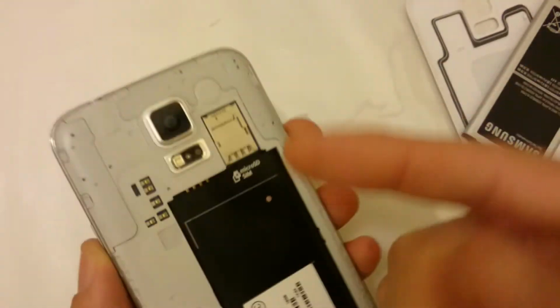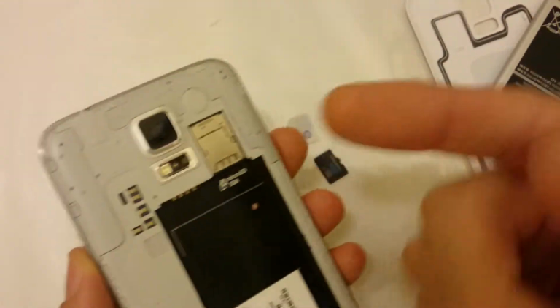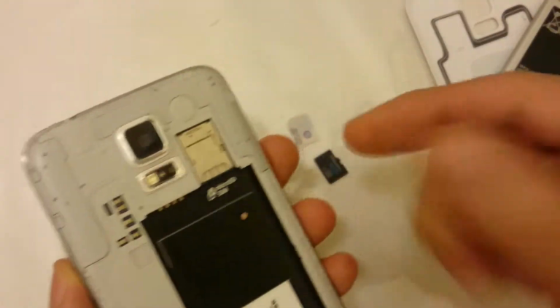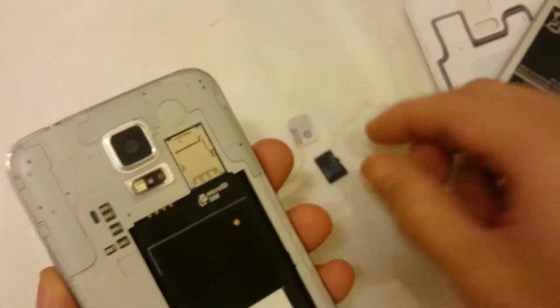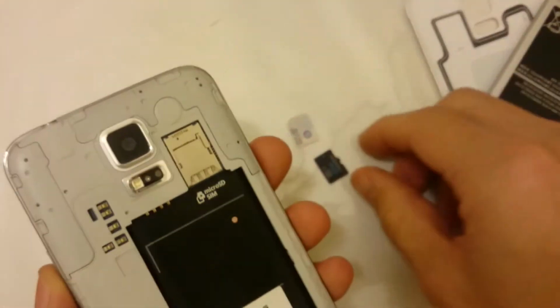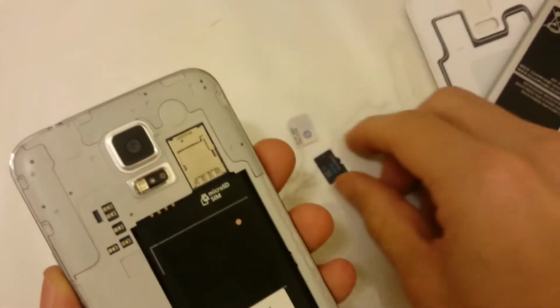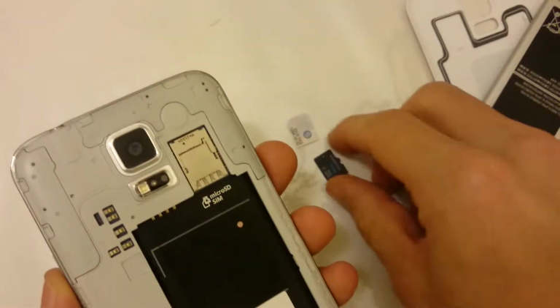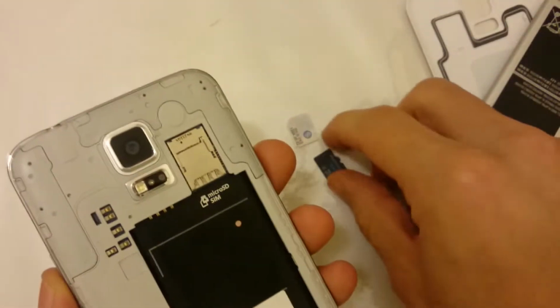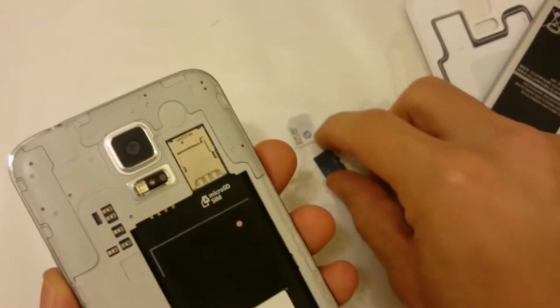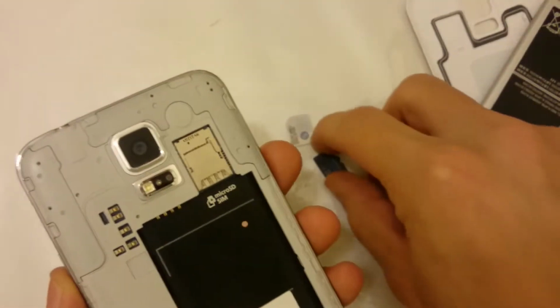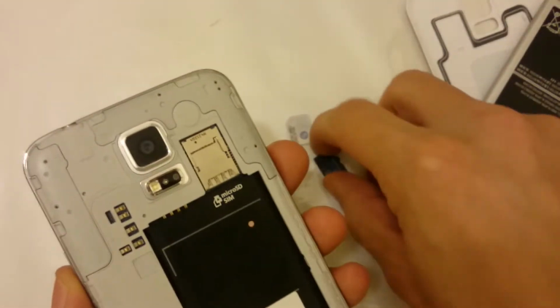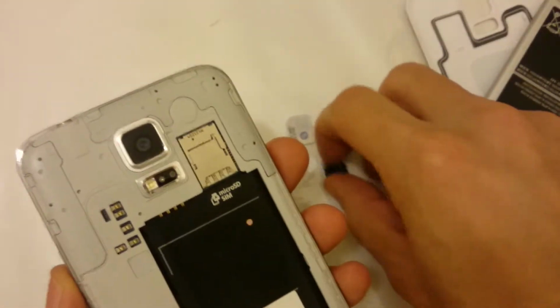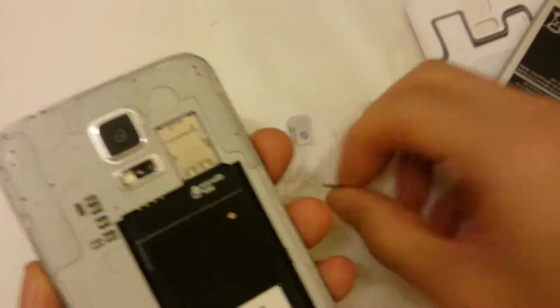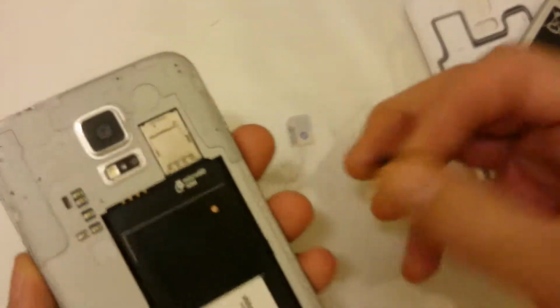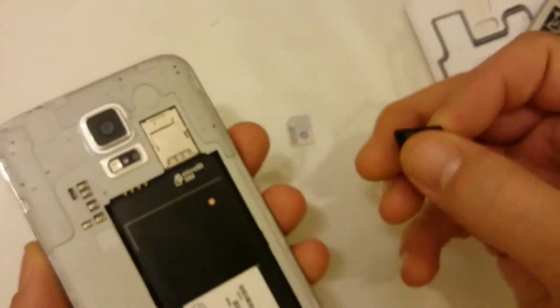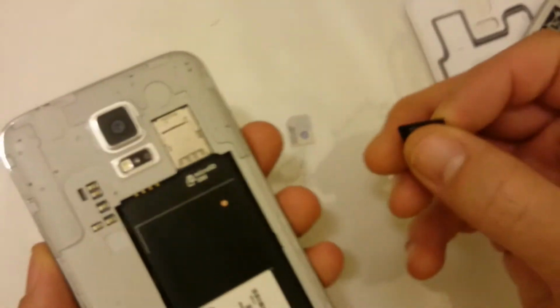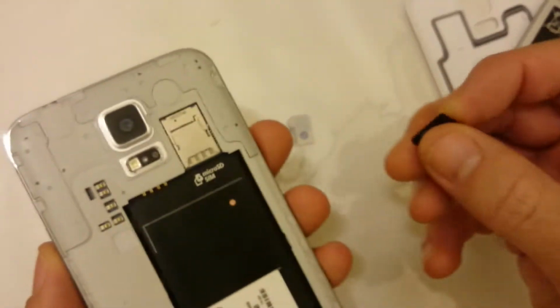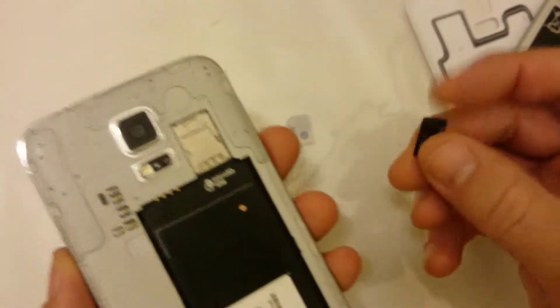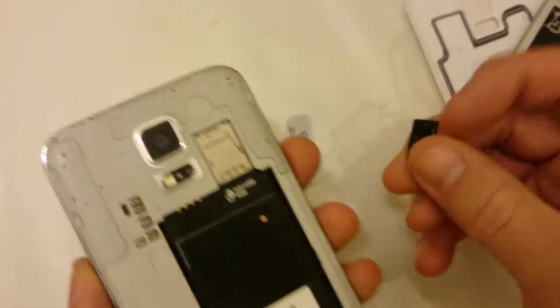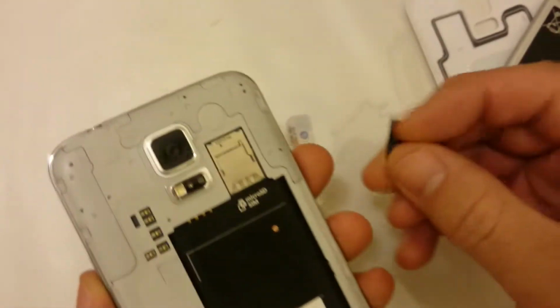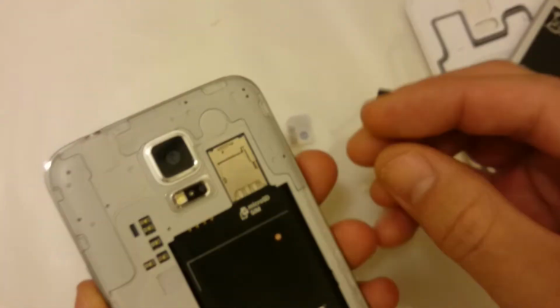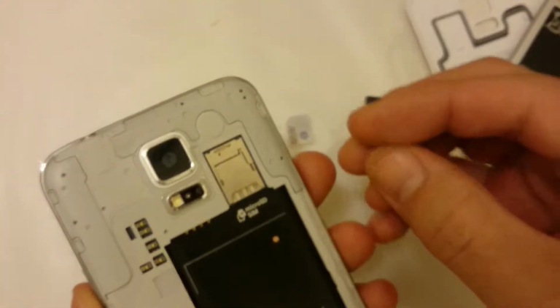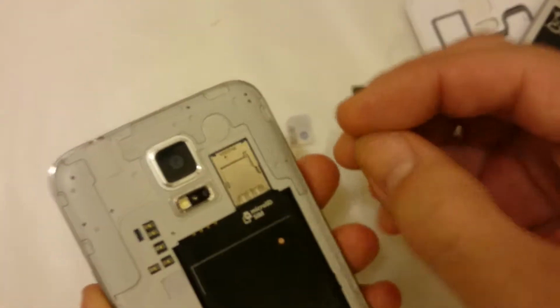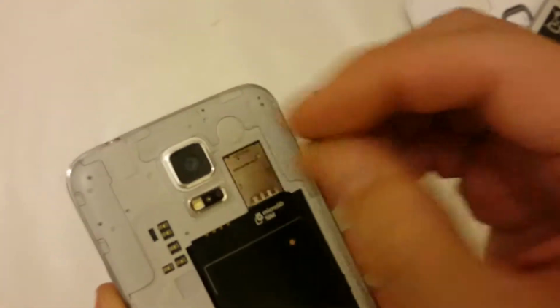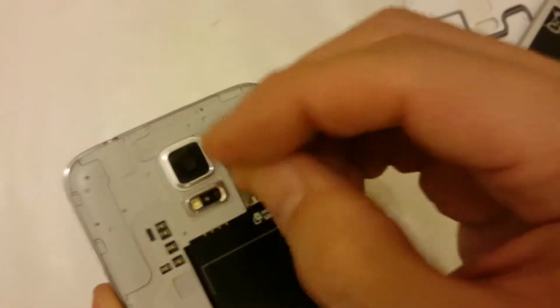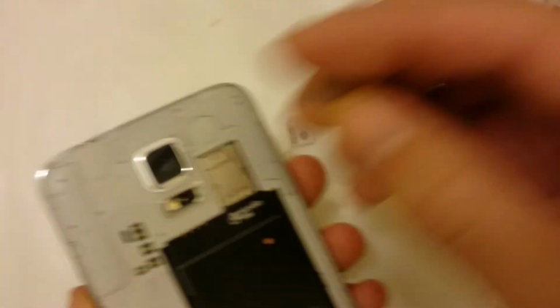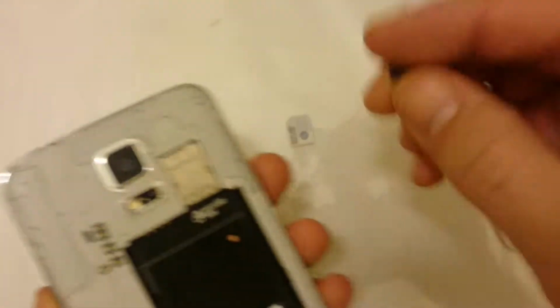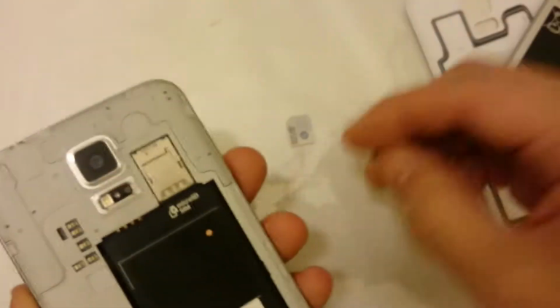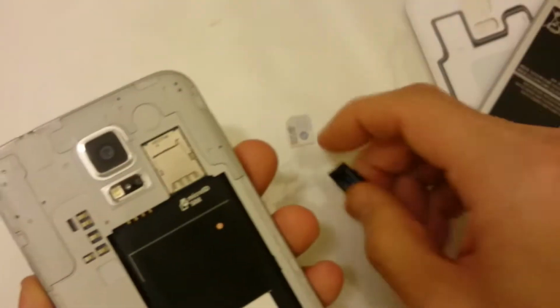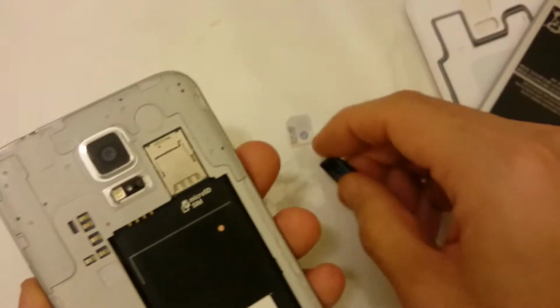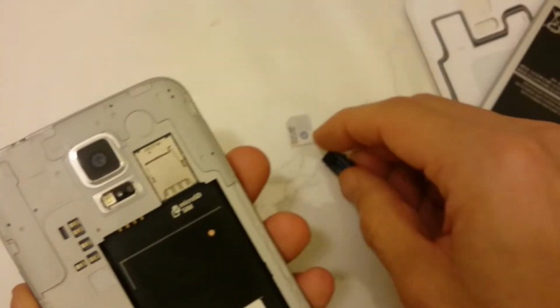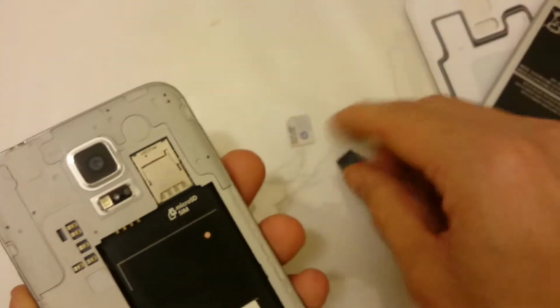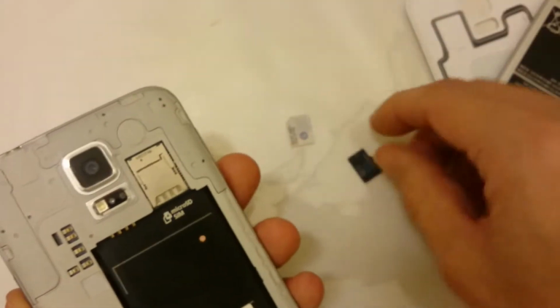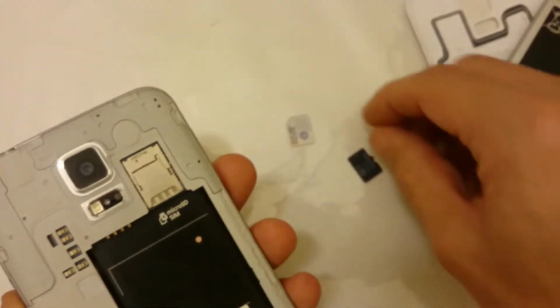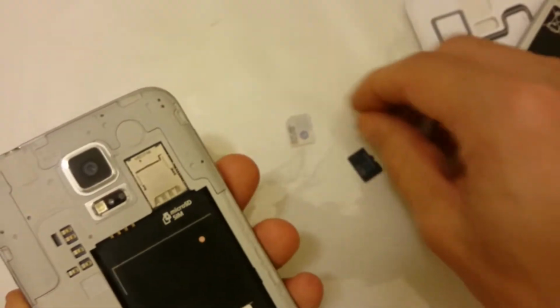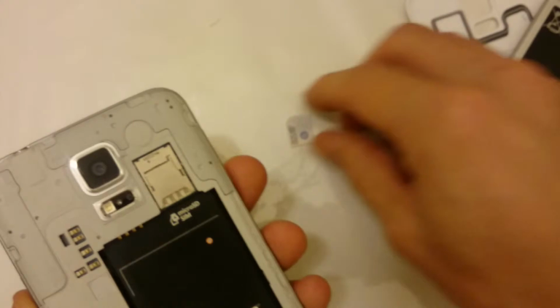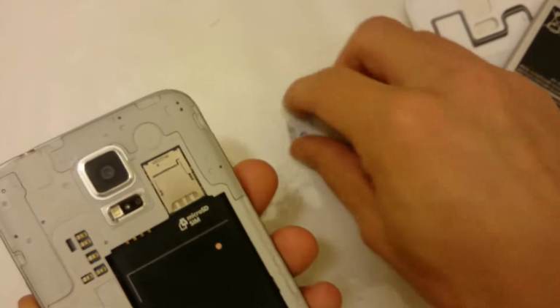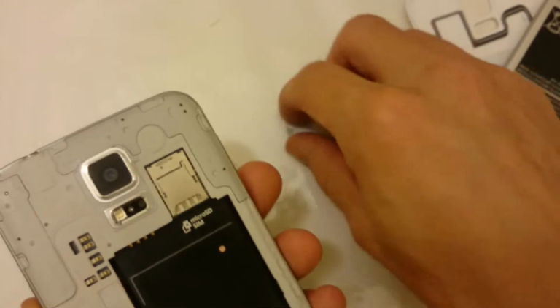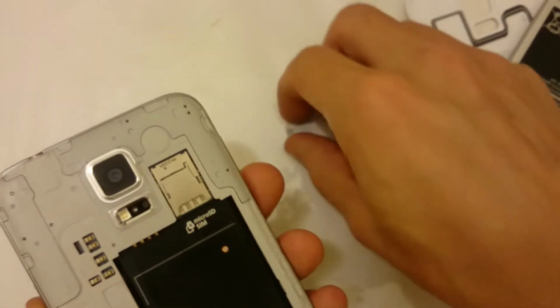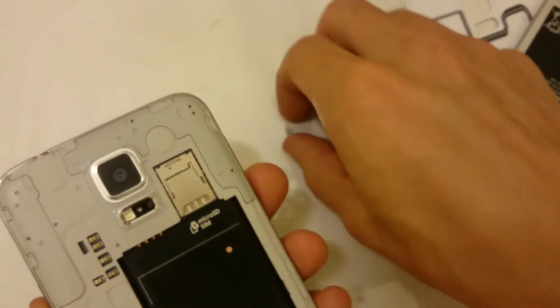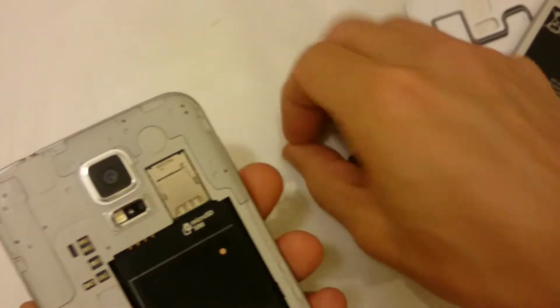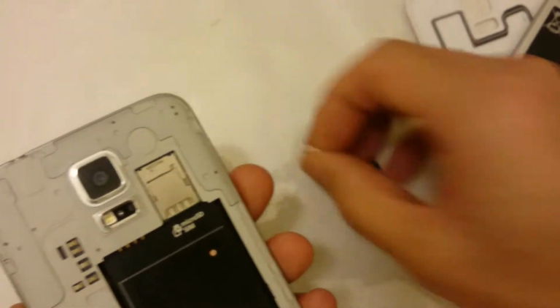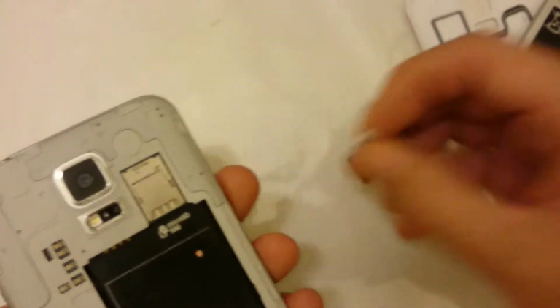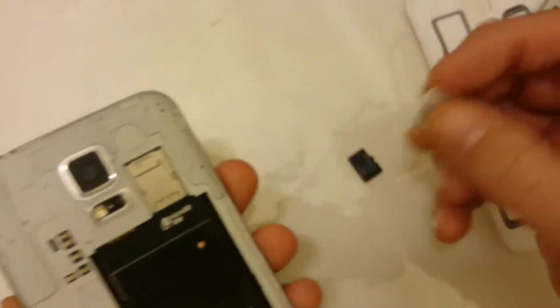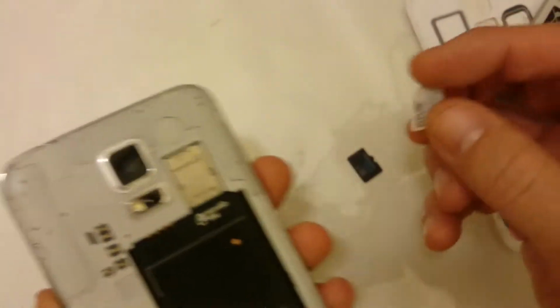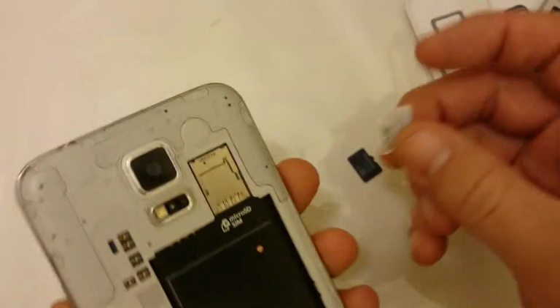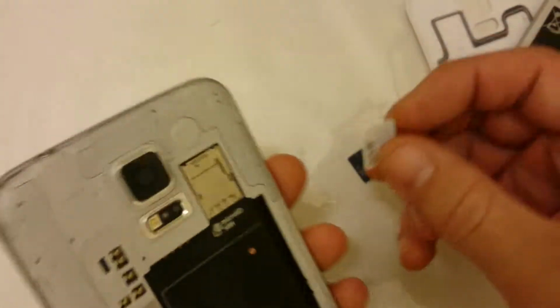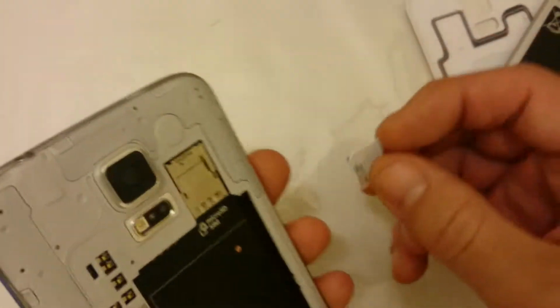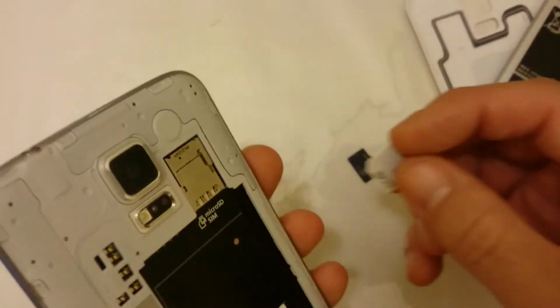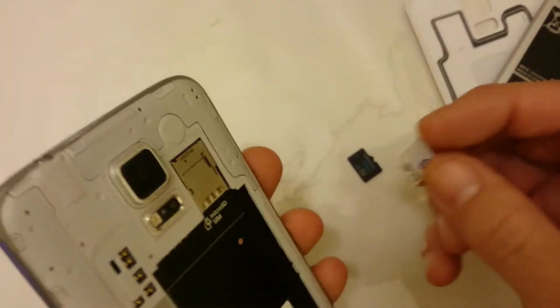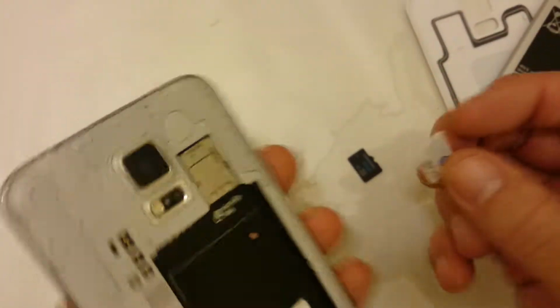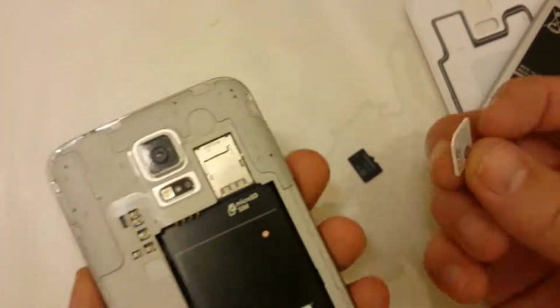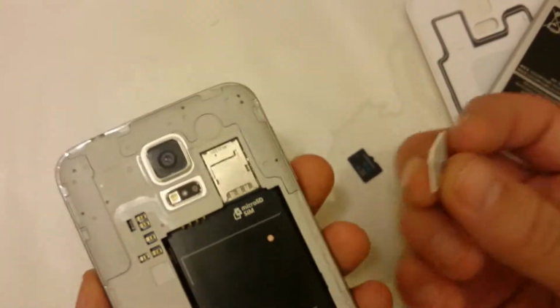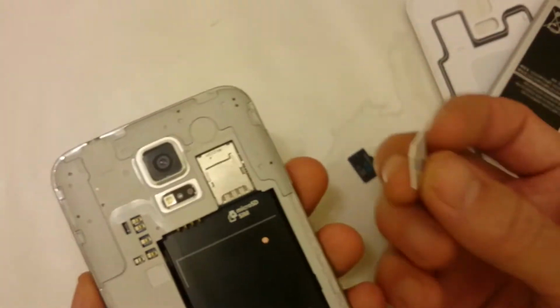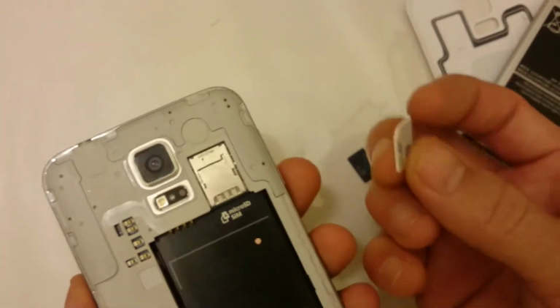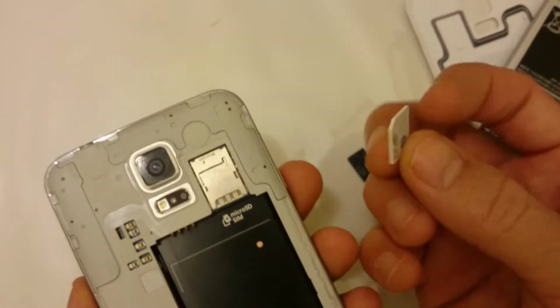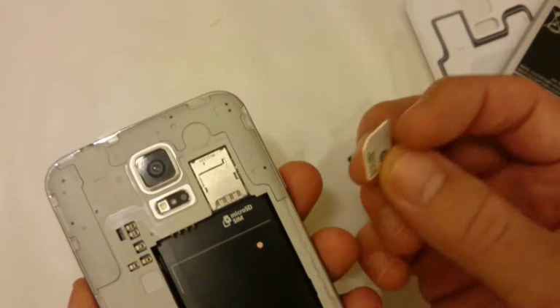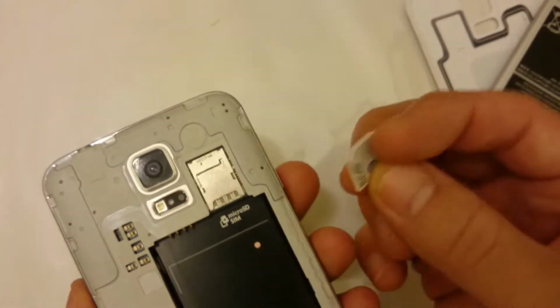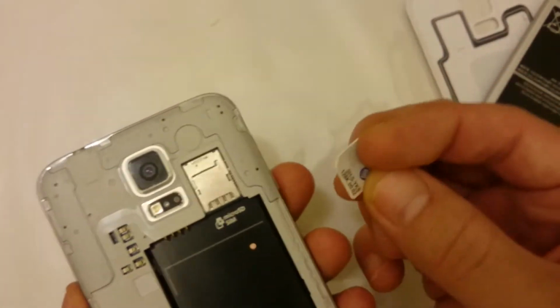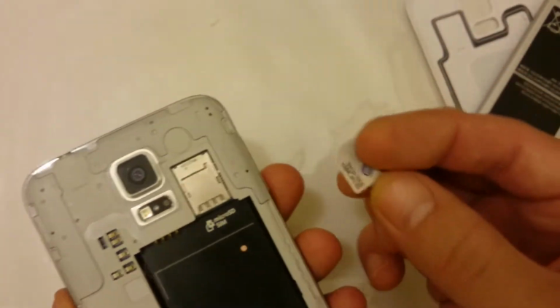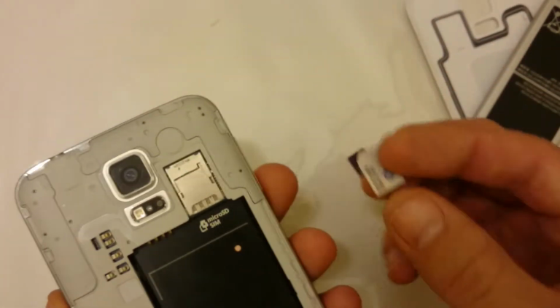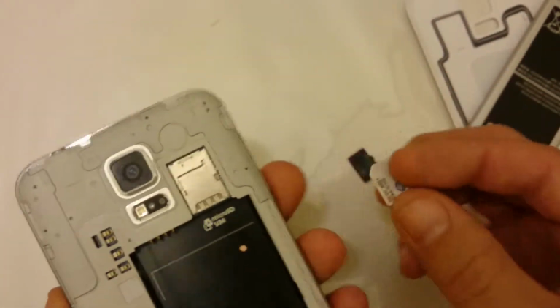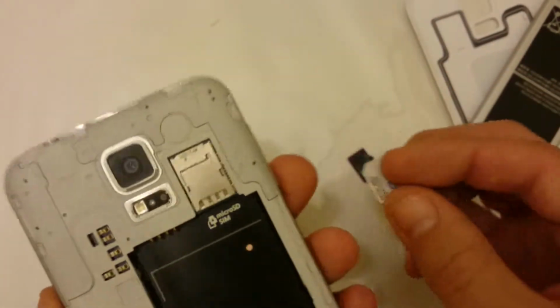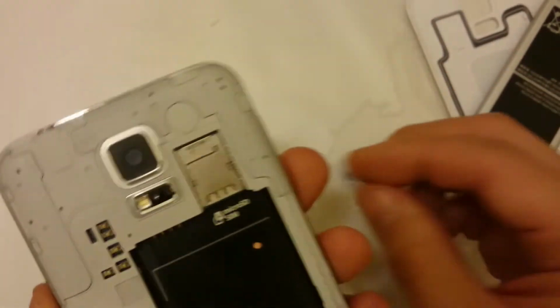With this S5 model there's no spring. On previous models you could push in more and it would come out a bit so you could grab it — but with the S5 you basically just have to put it in manually. Now everything is out and I'll show you how to insert it.